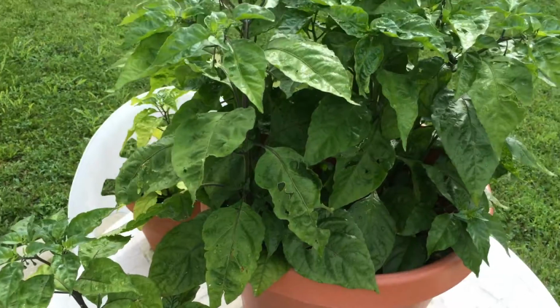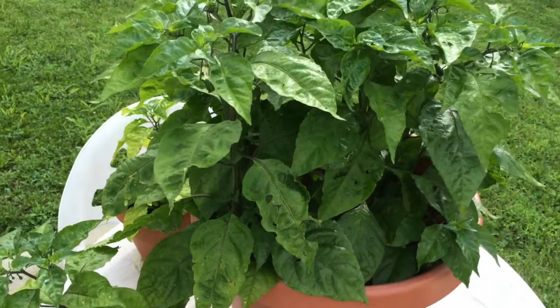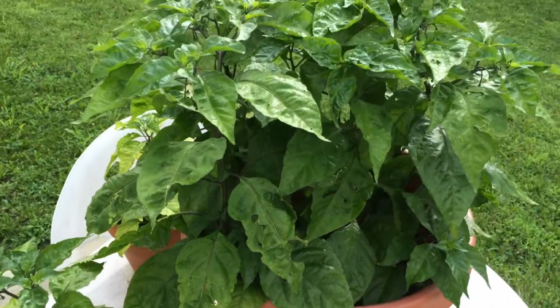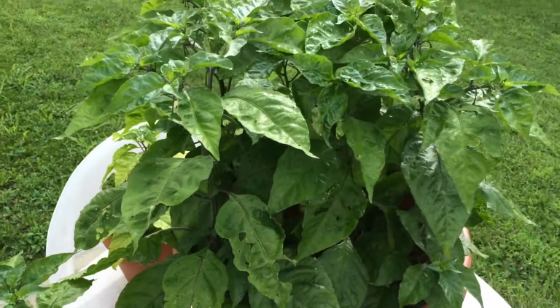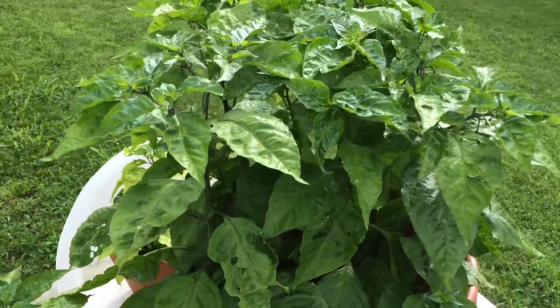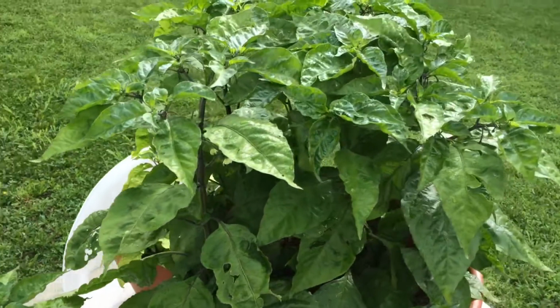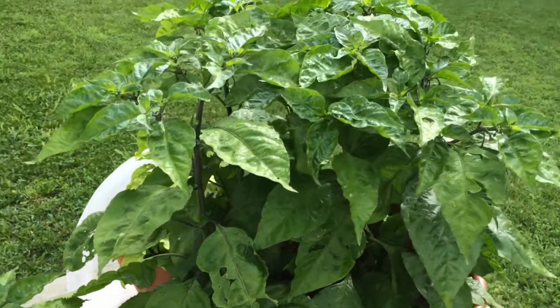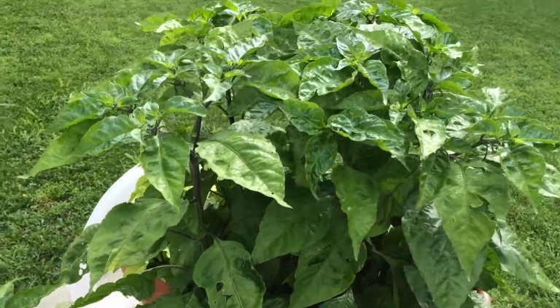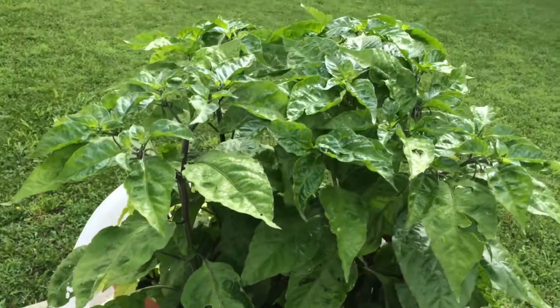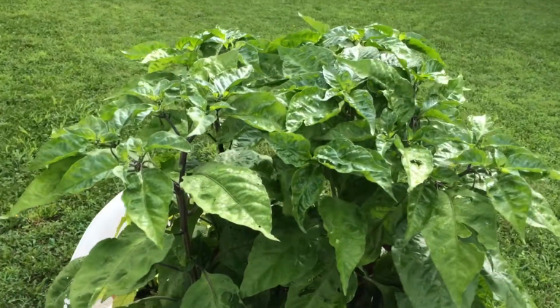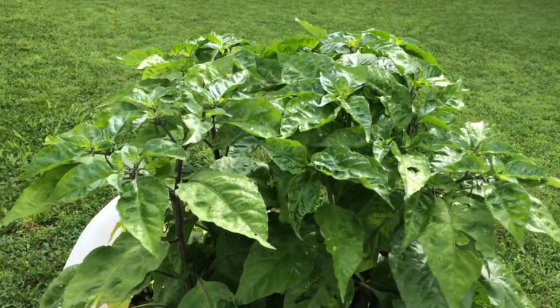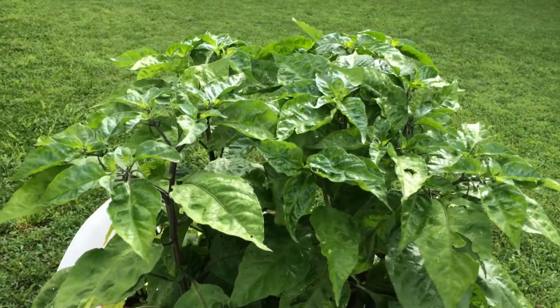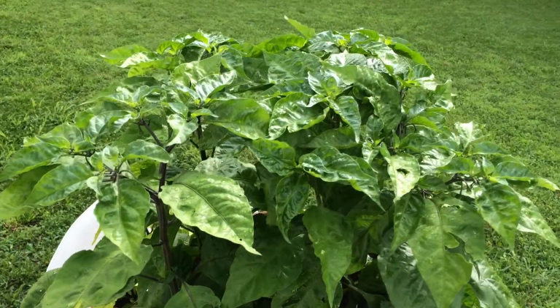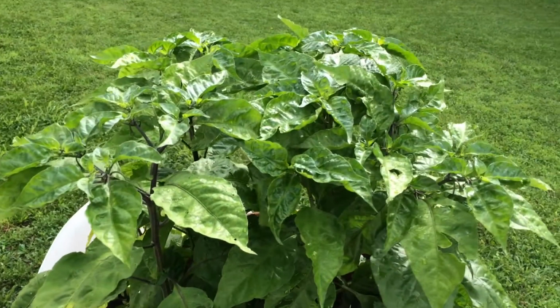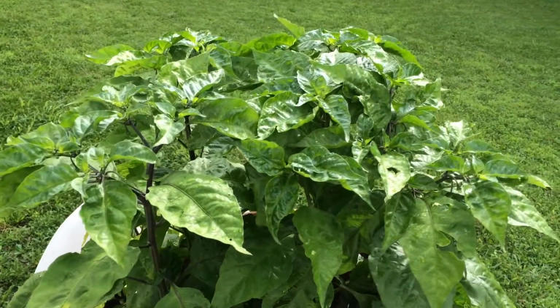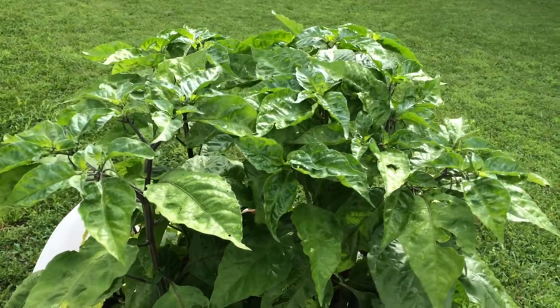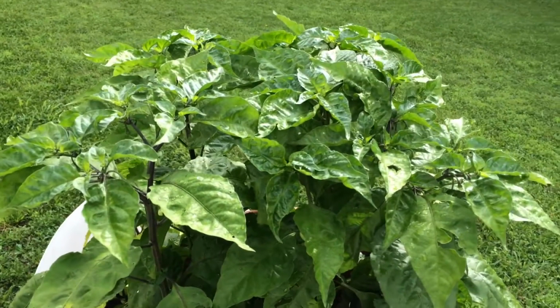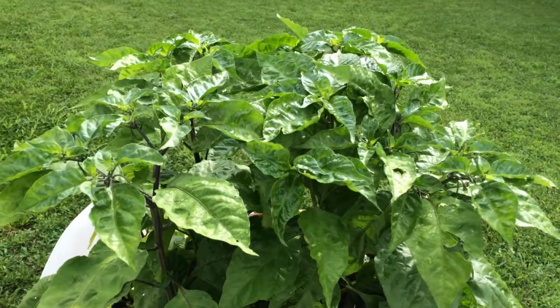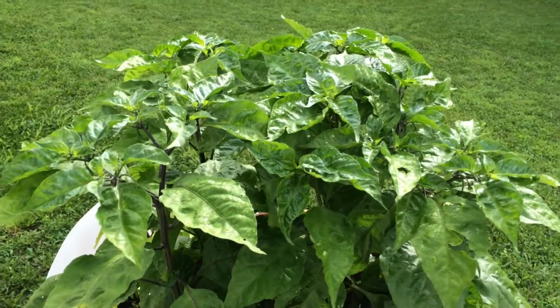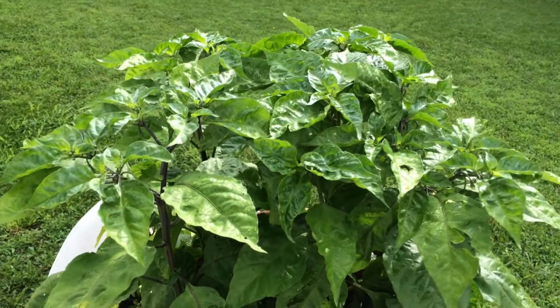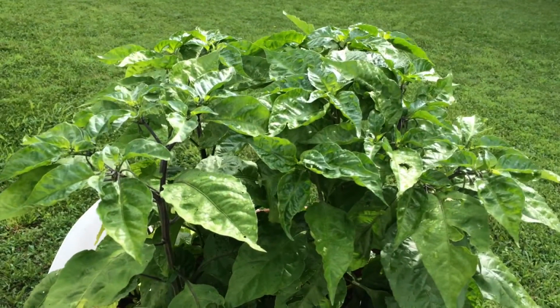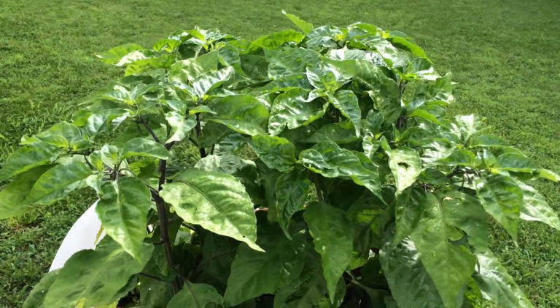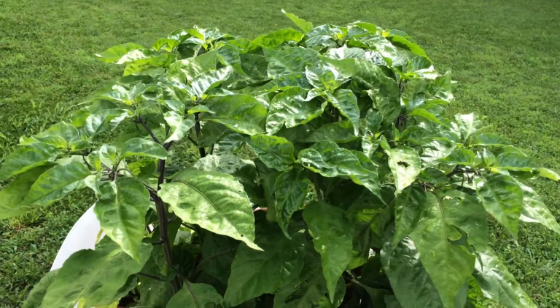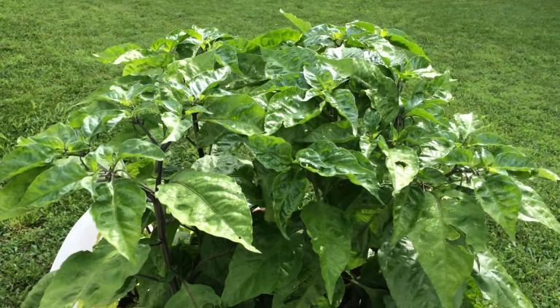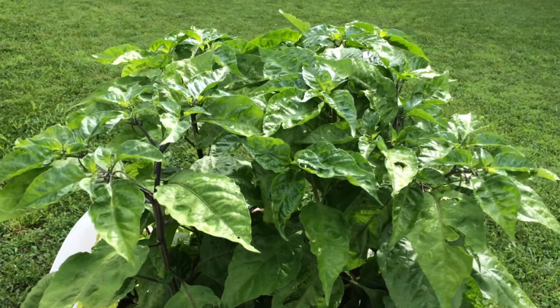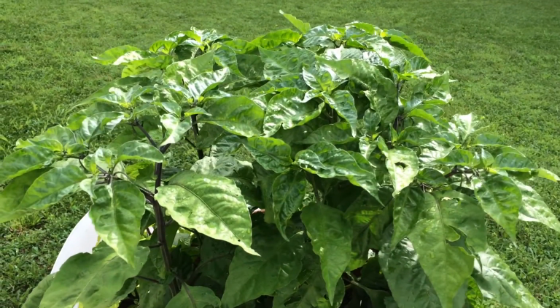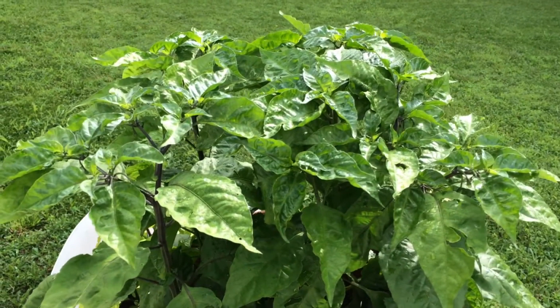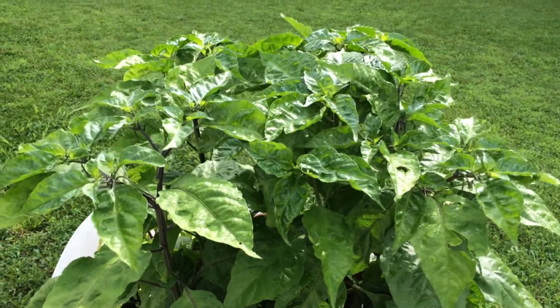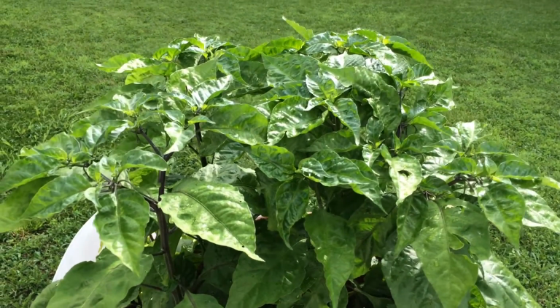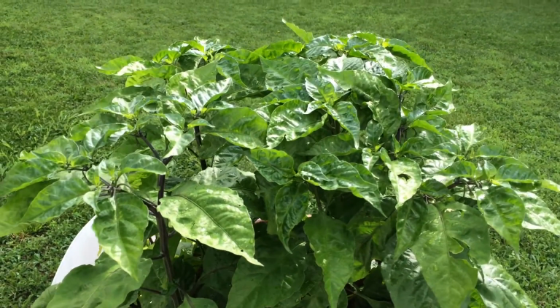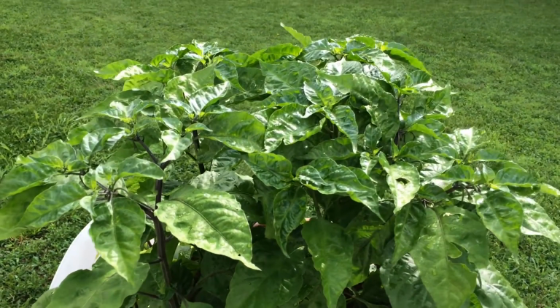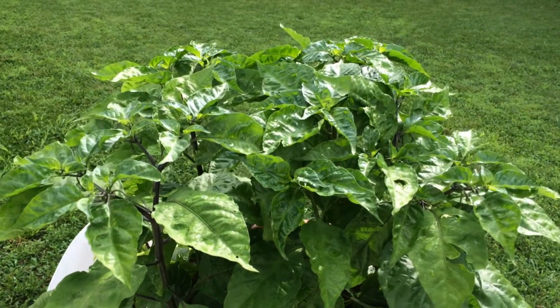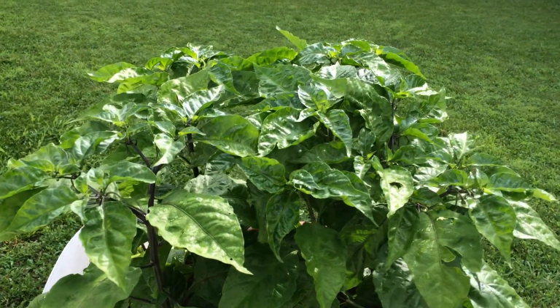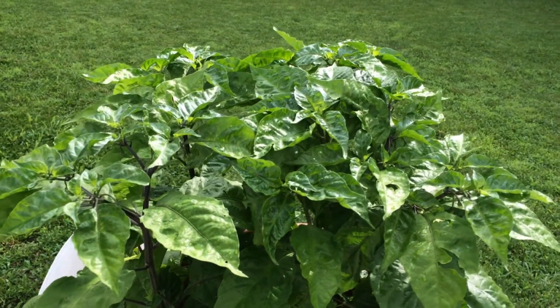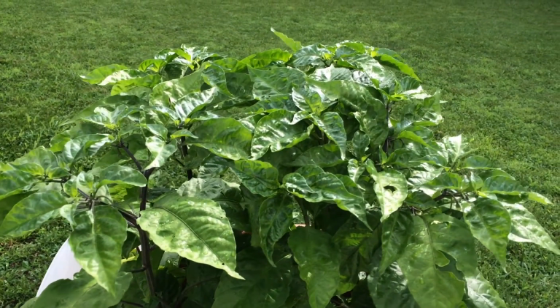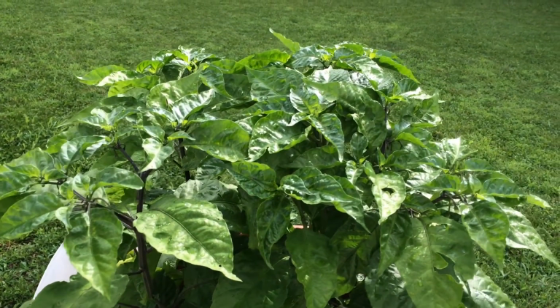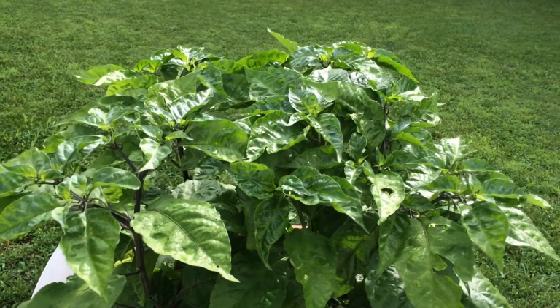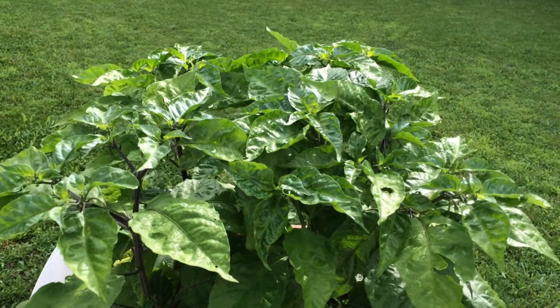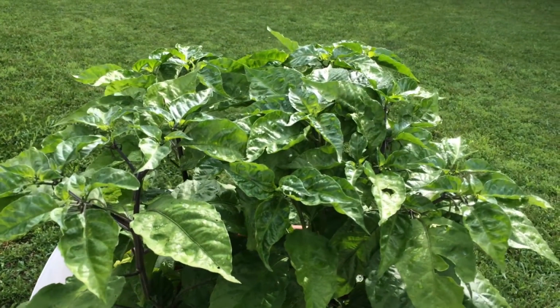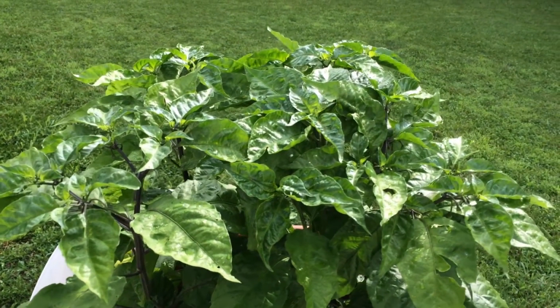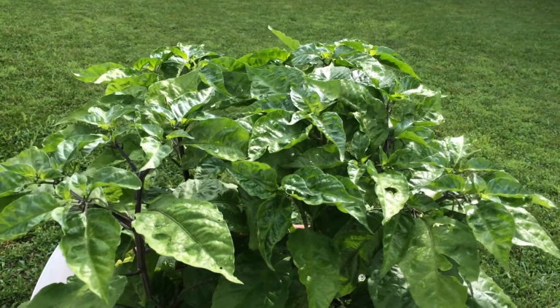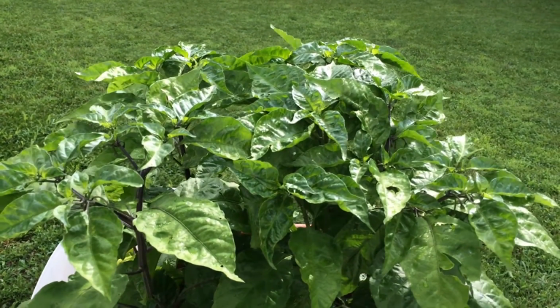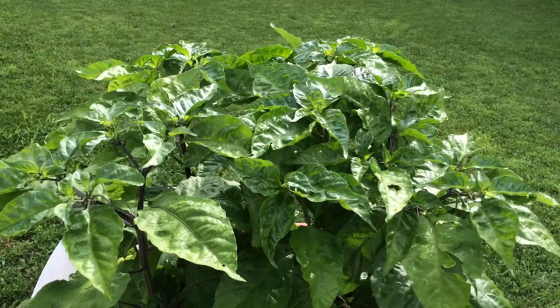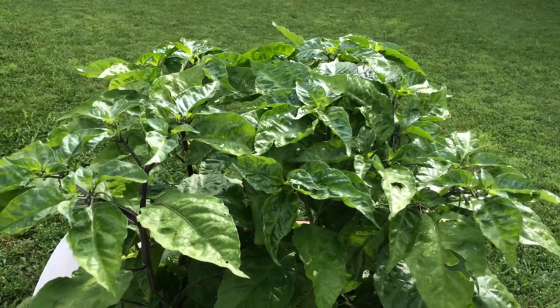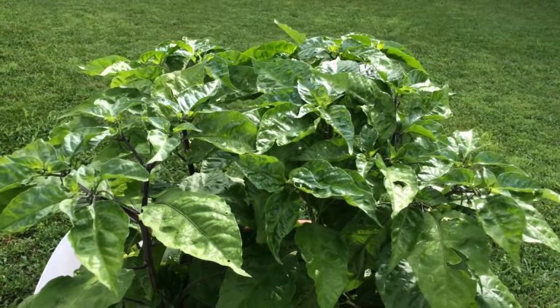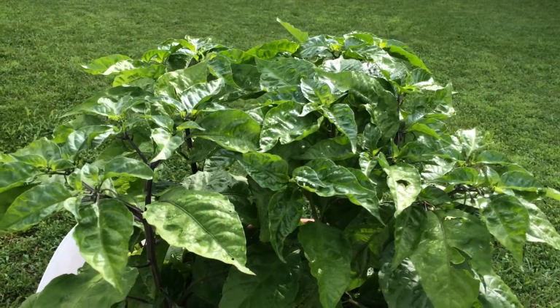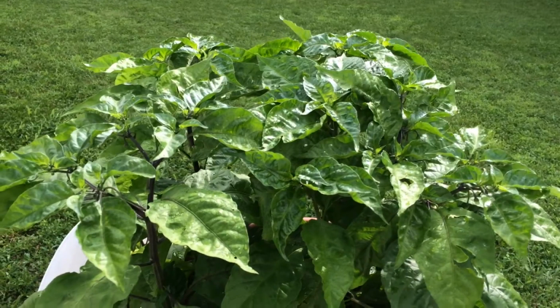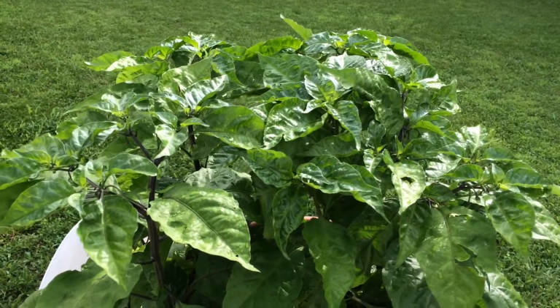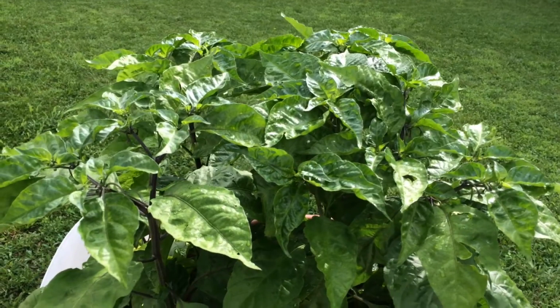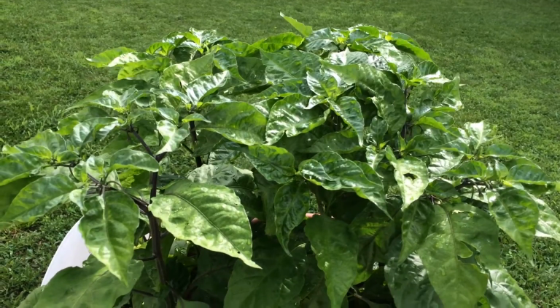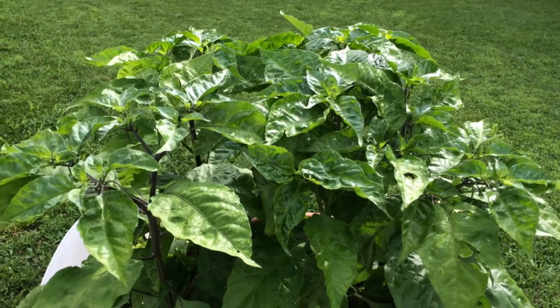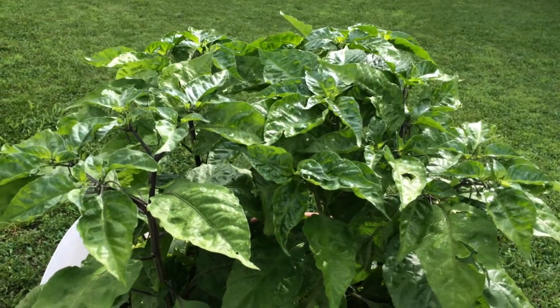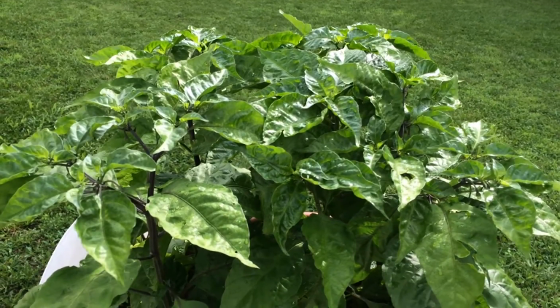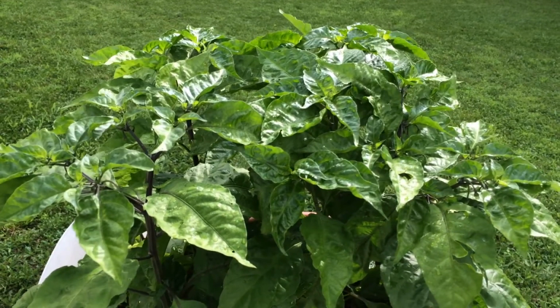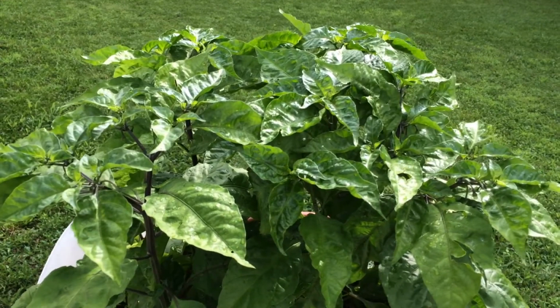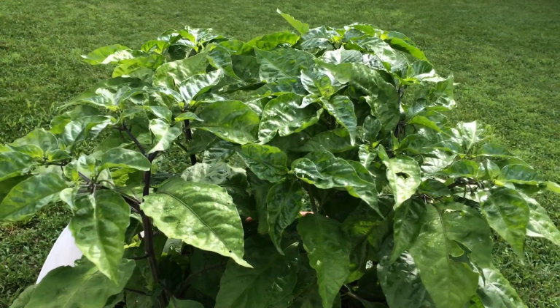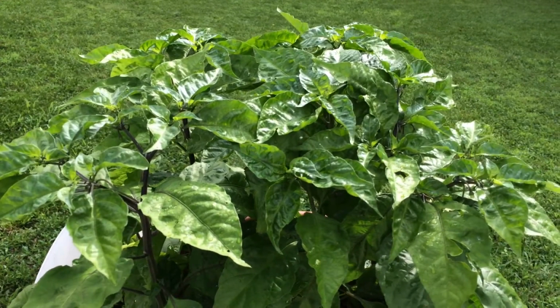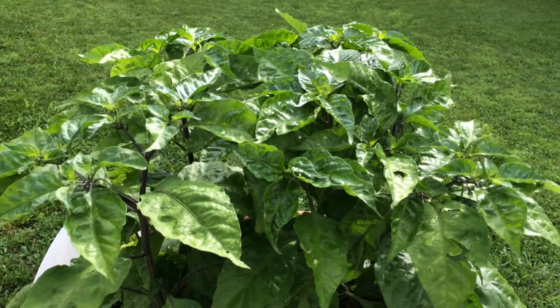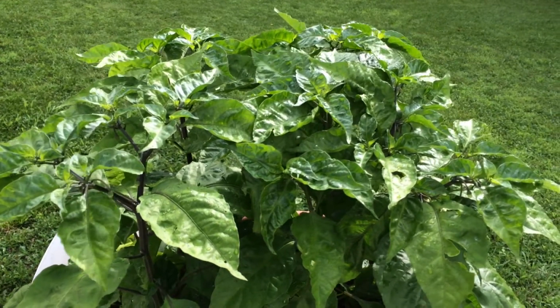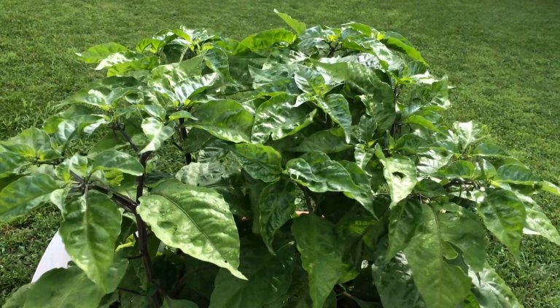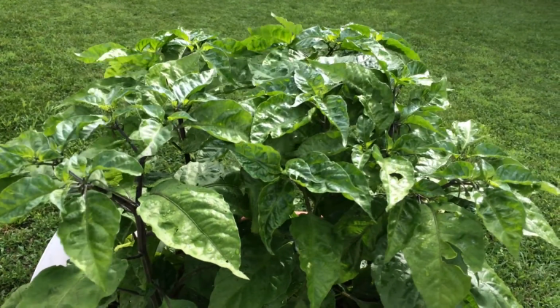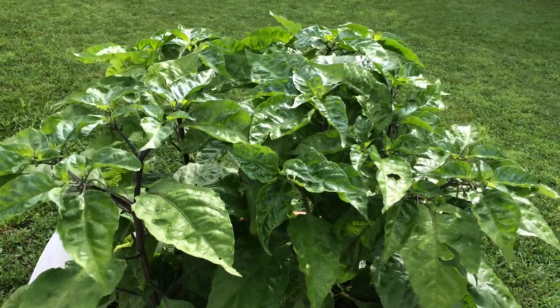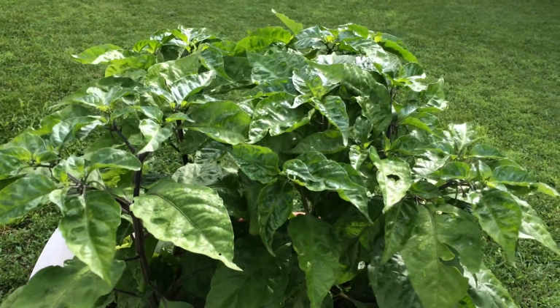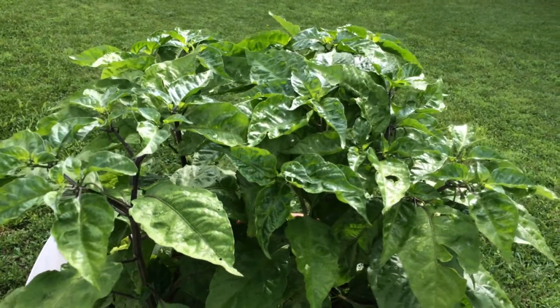These plants were grown from seeds that were planted in March of this year, and then I transplanted them outside in April.